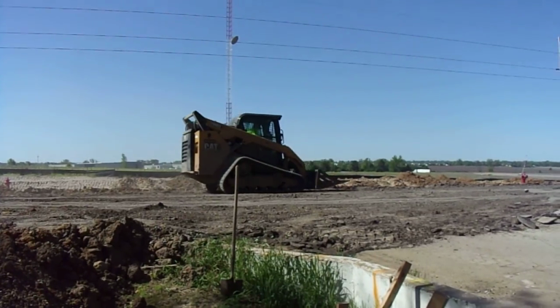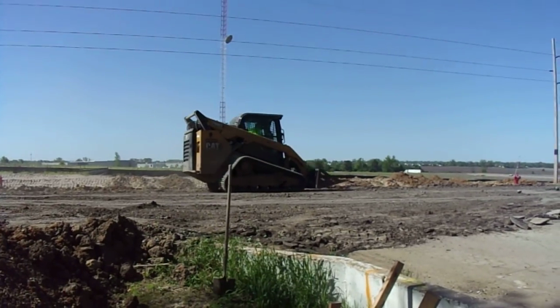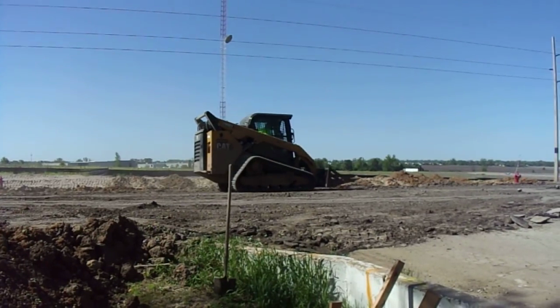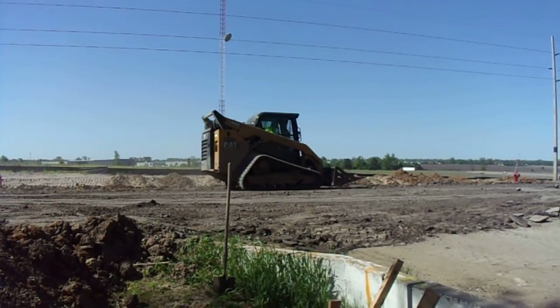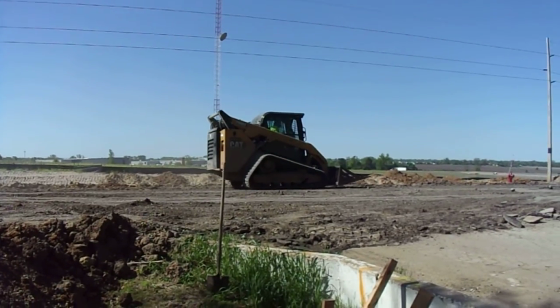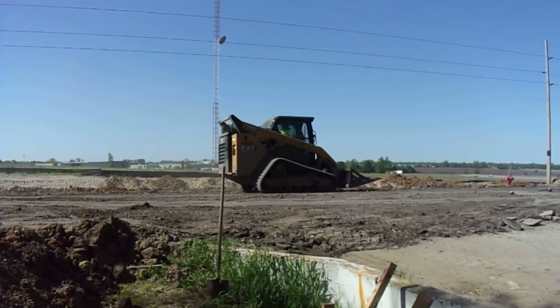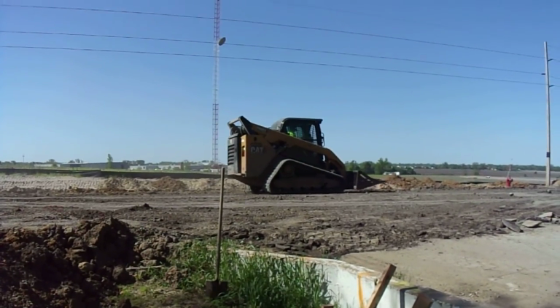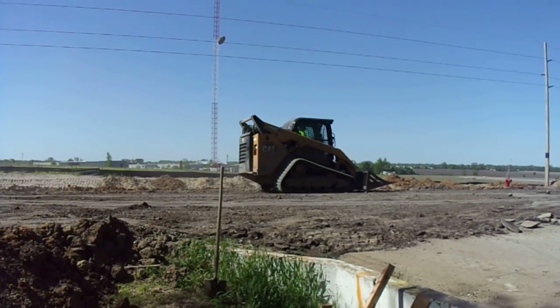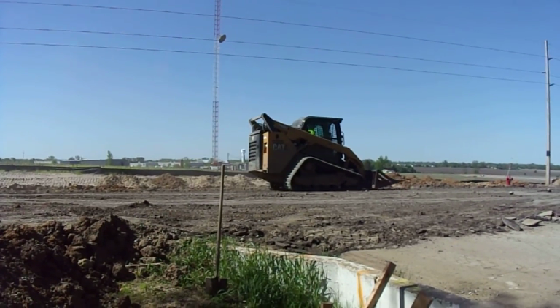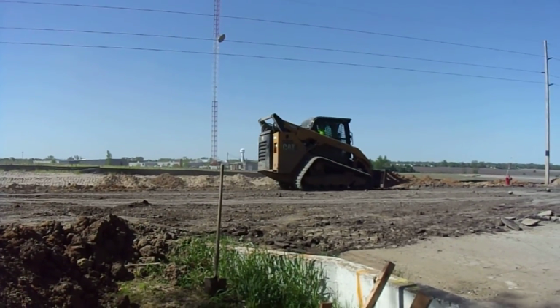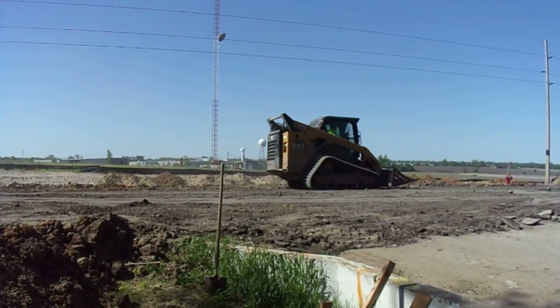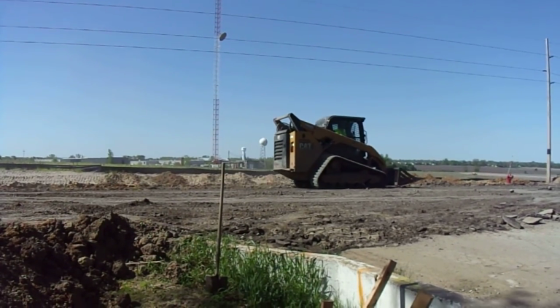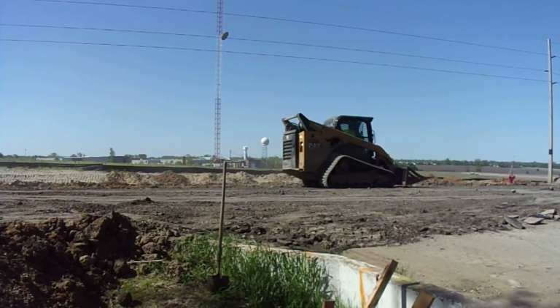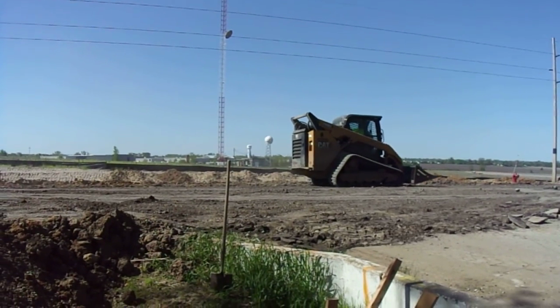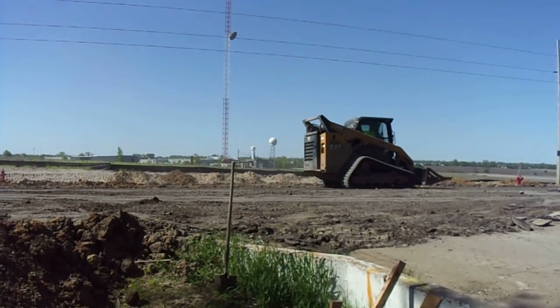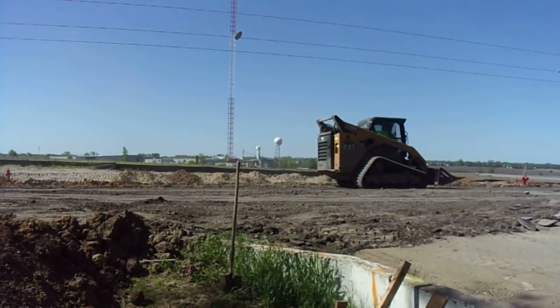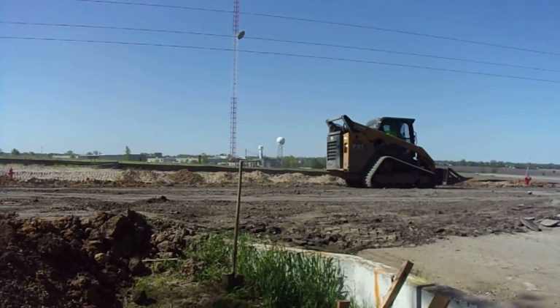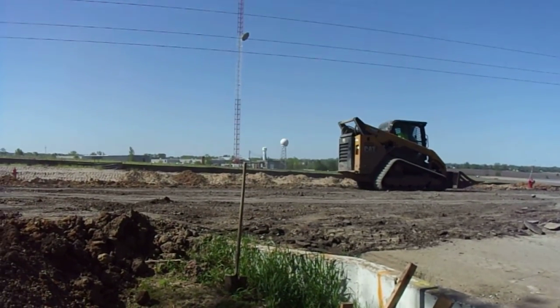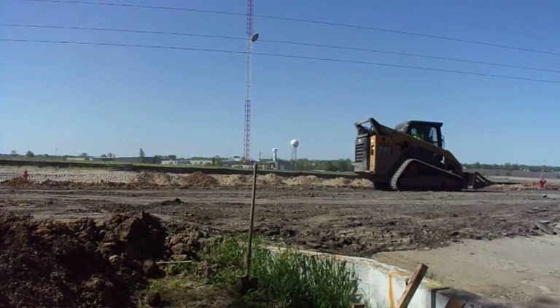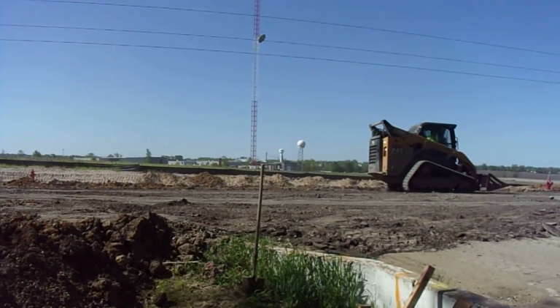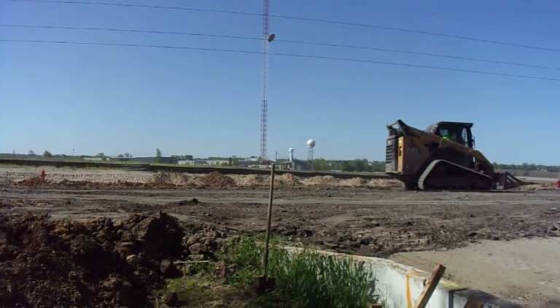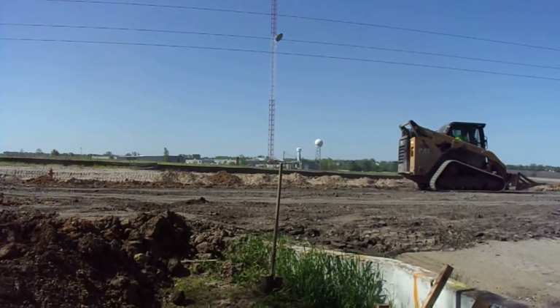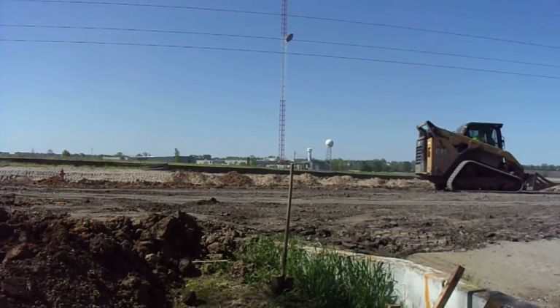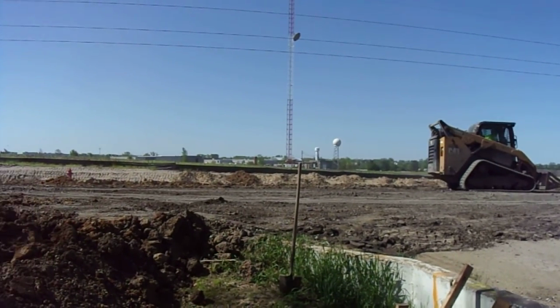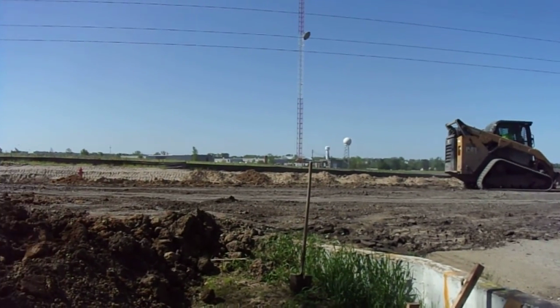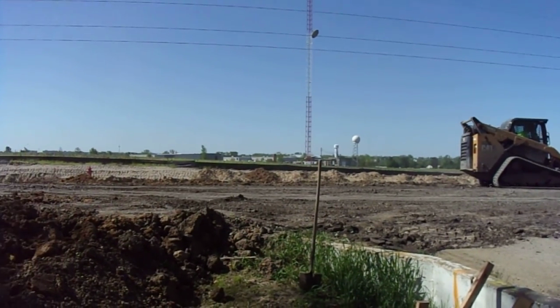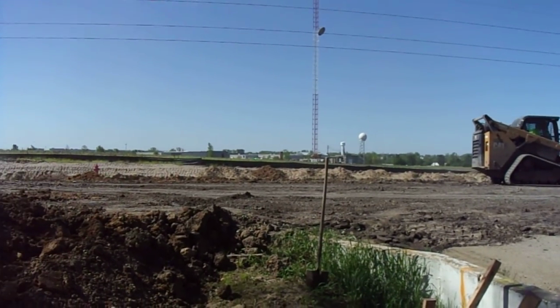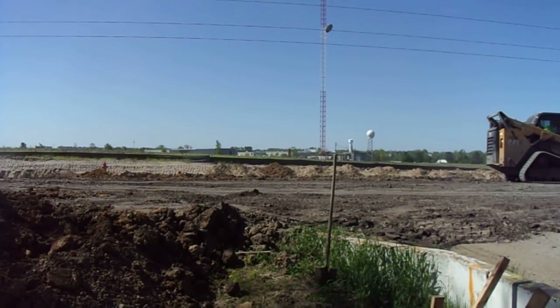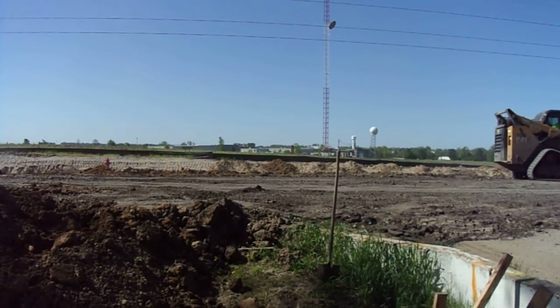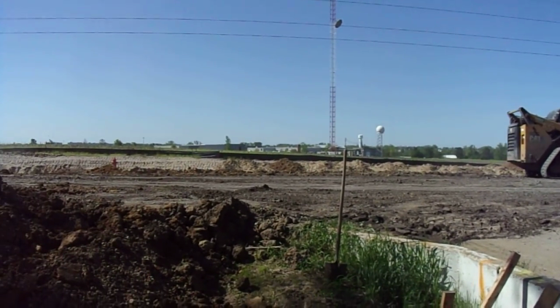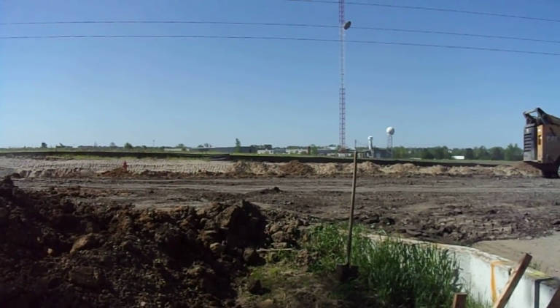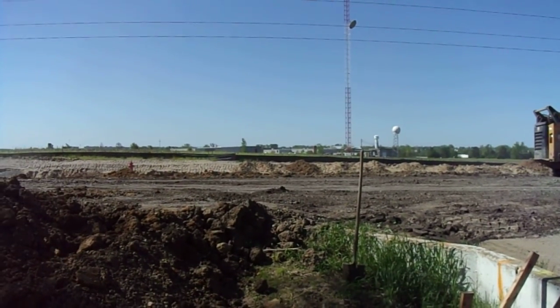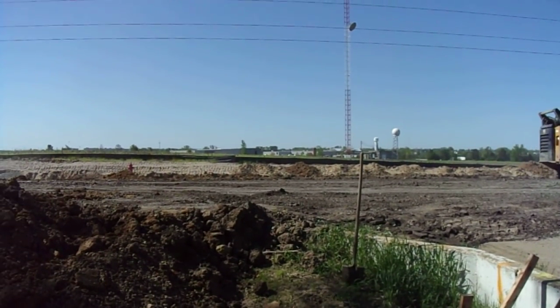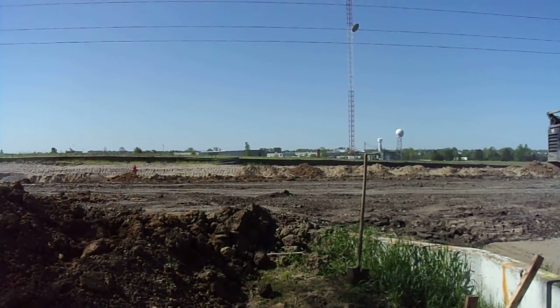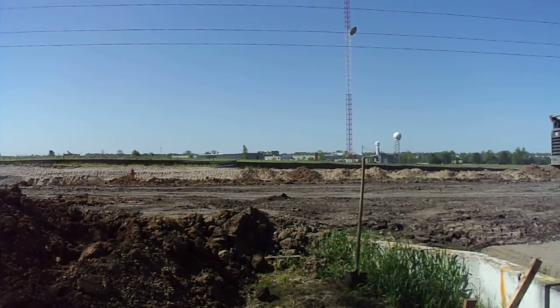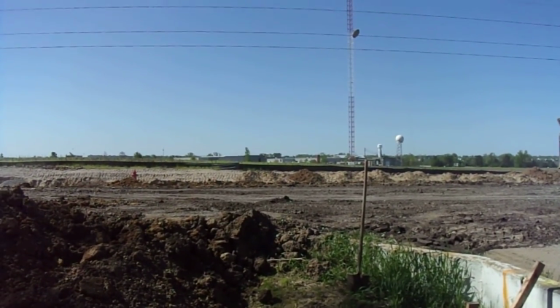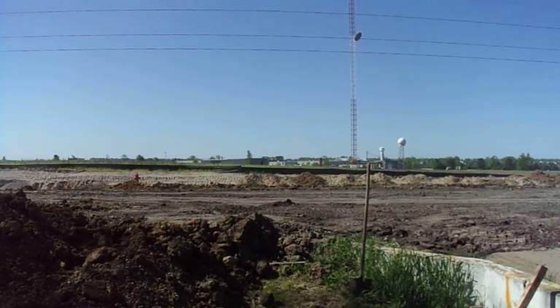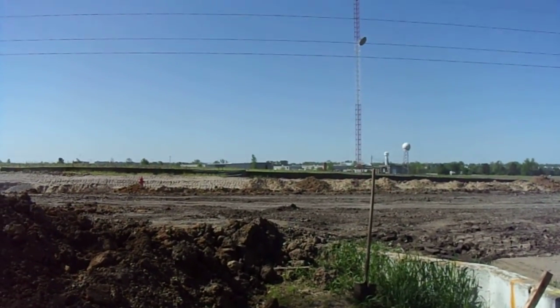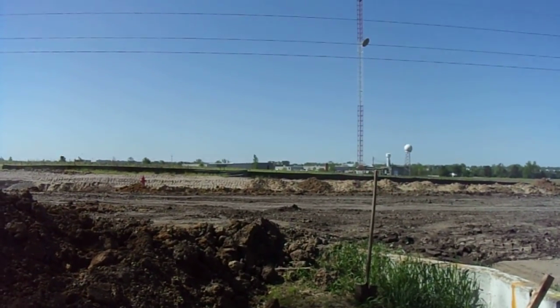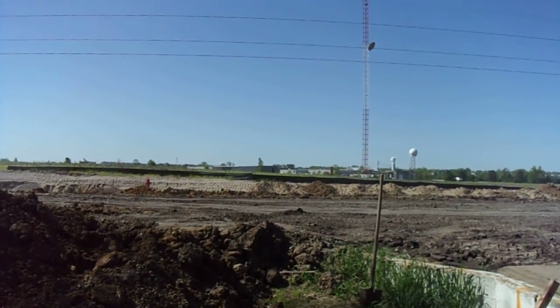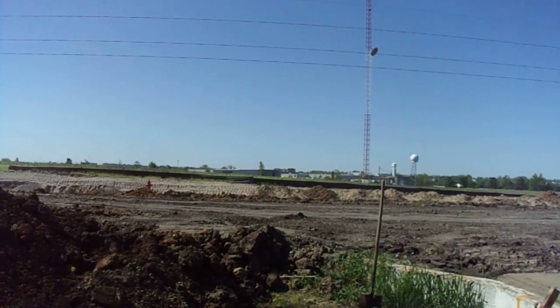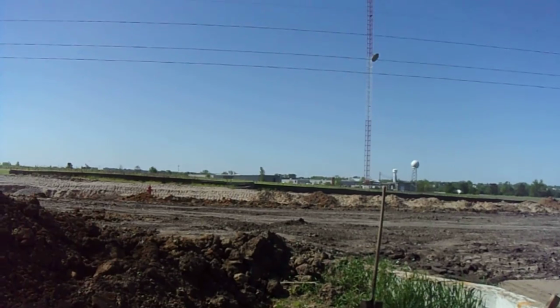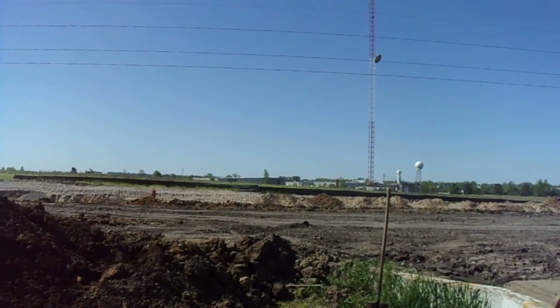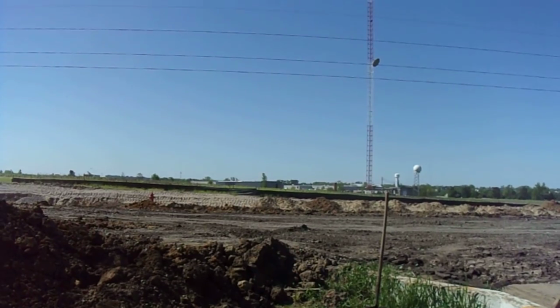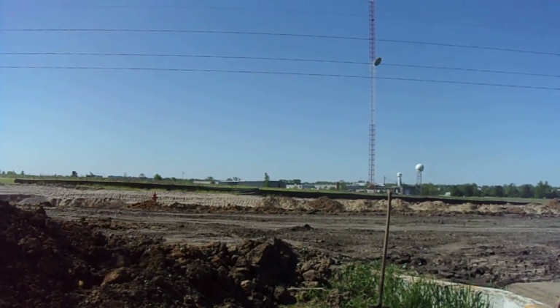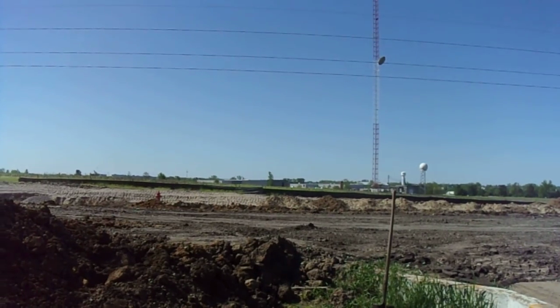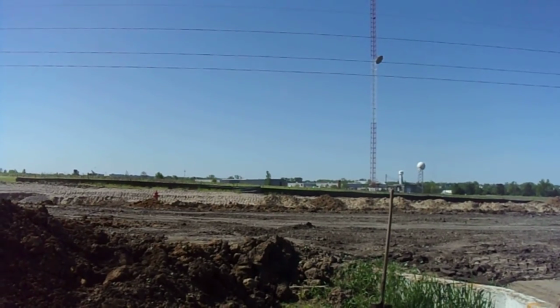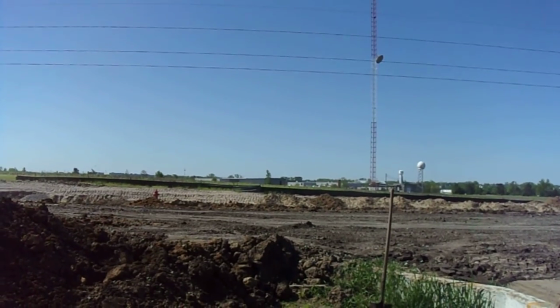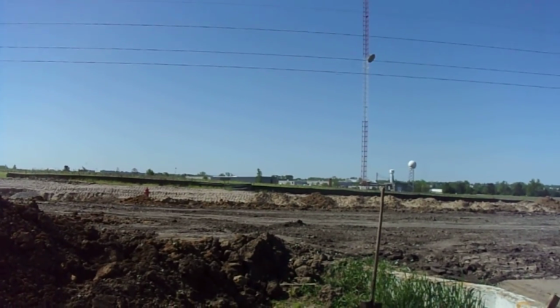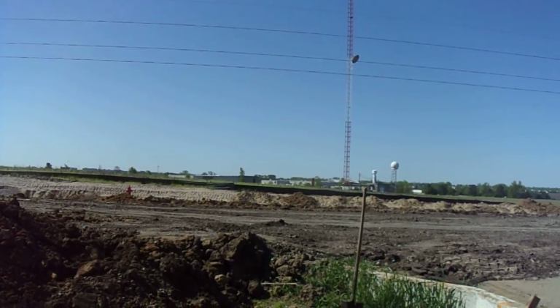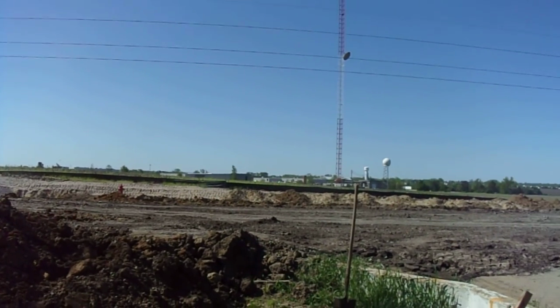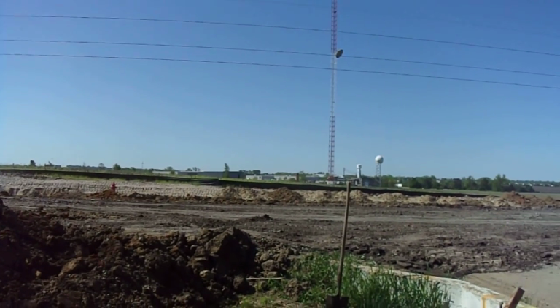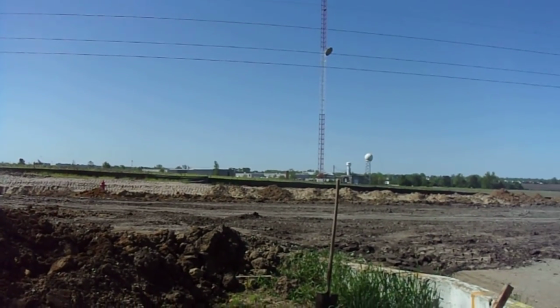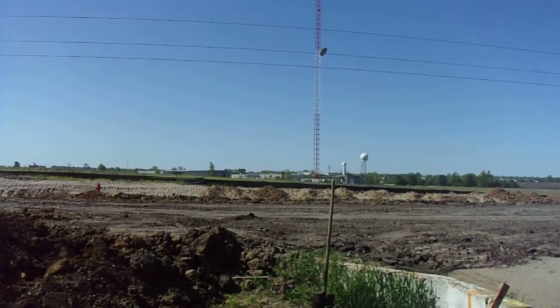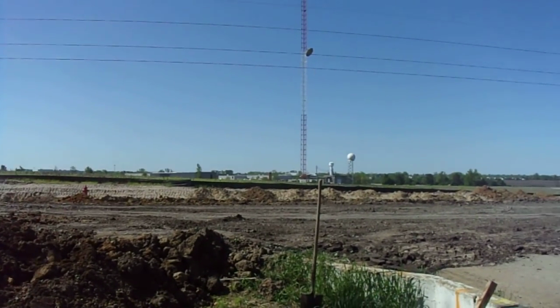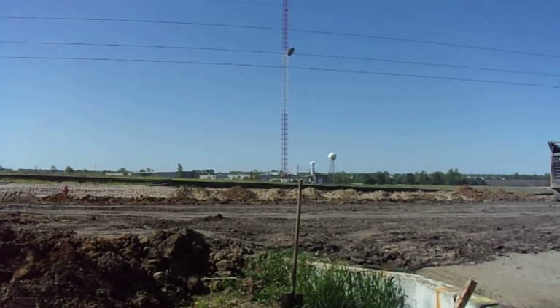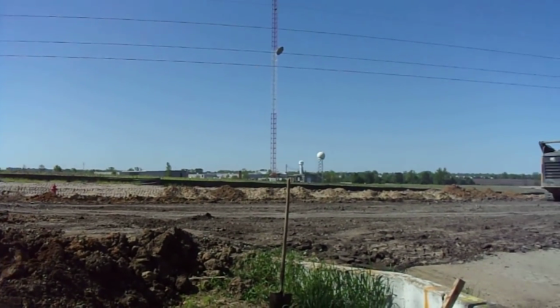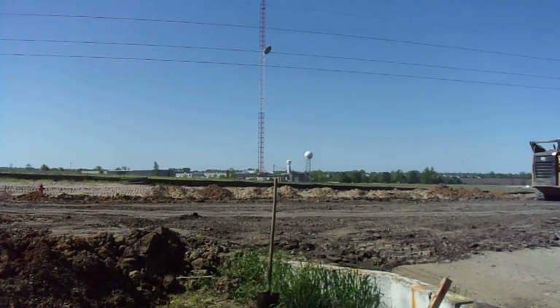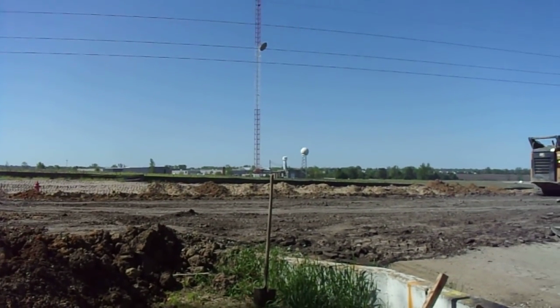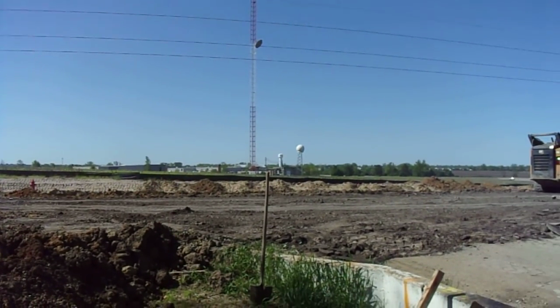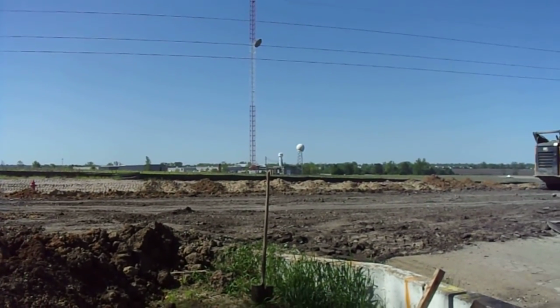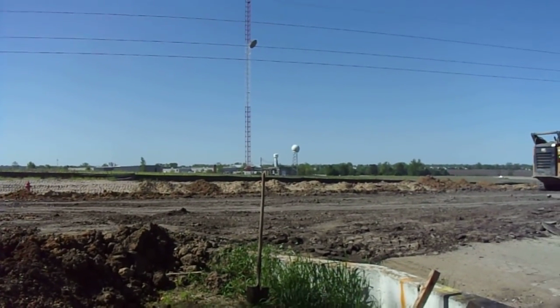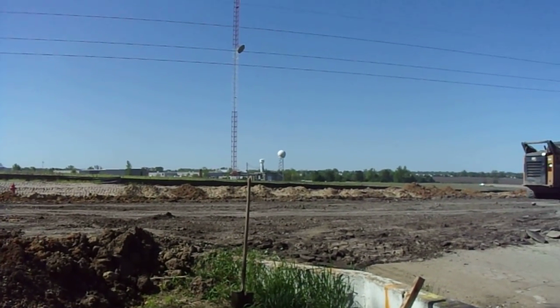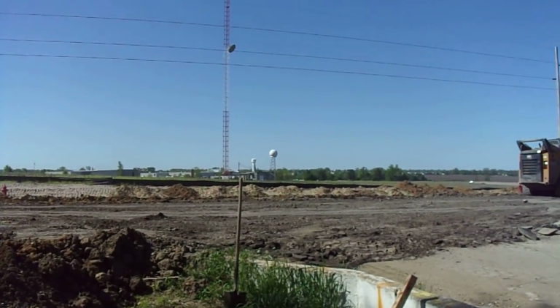Skidster flying by. See all the industrial stuff out there.